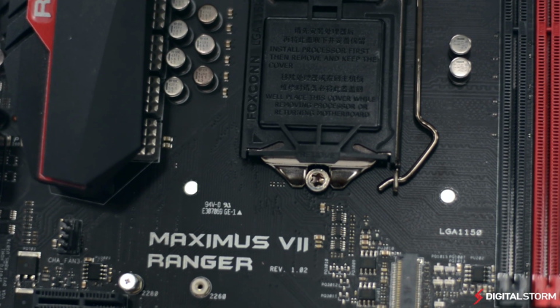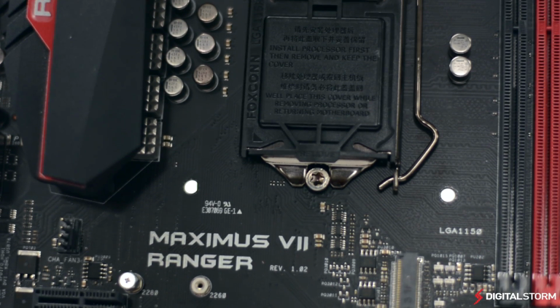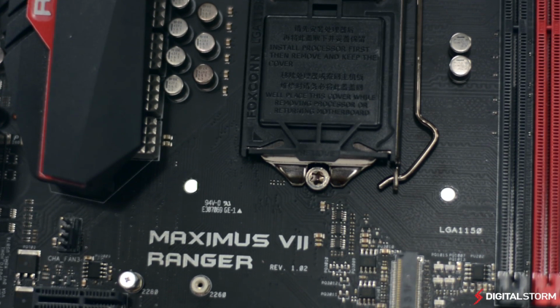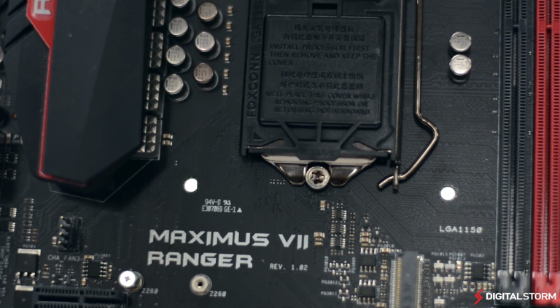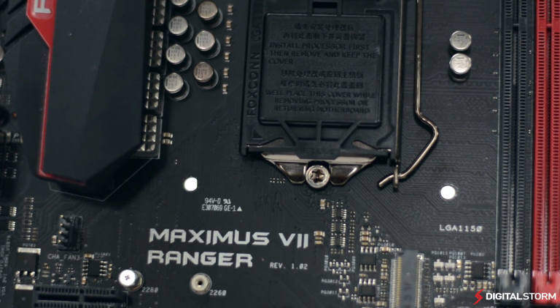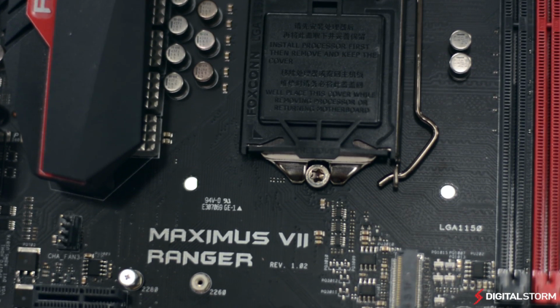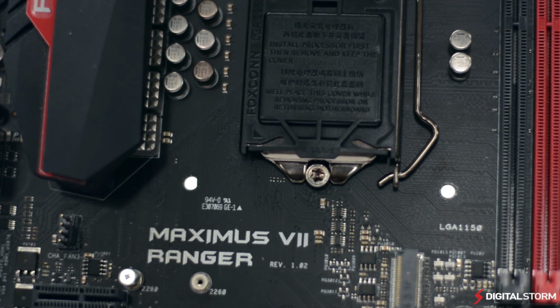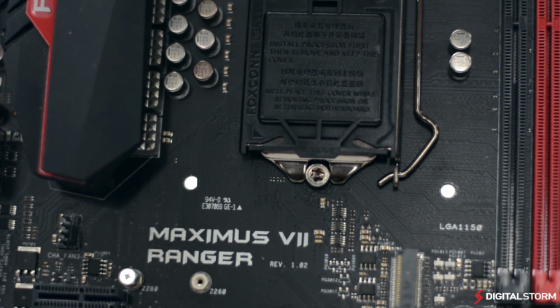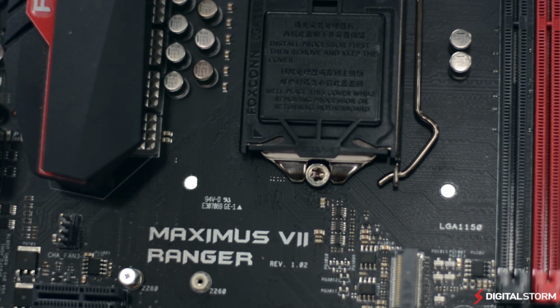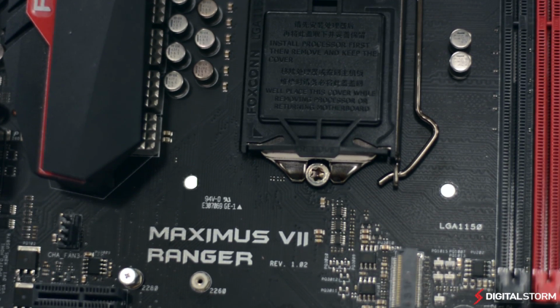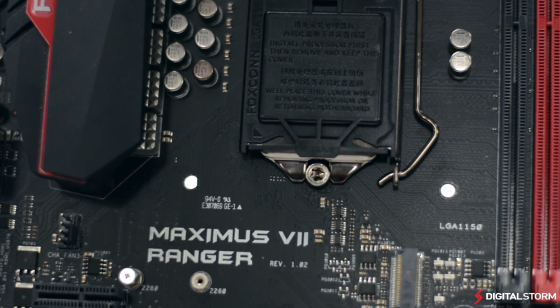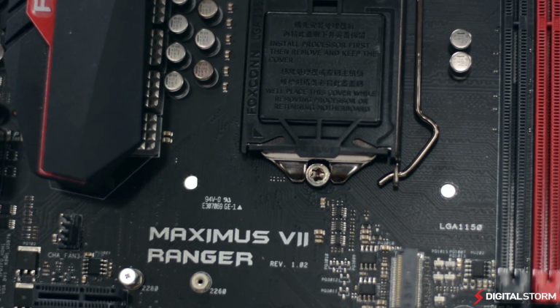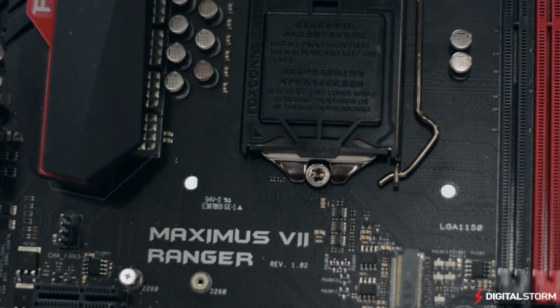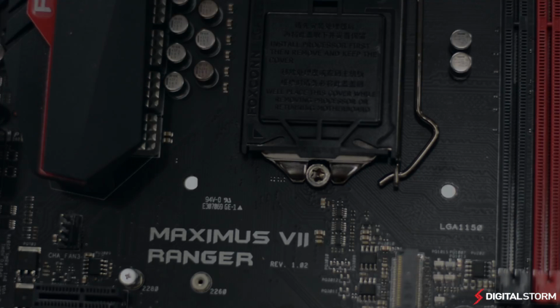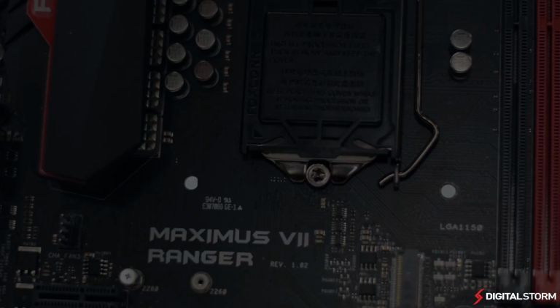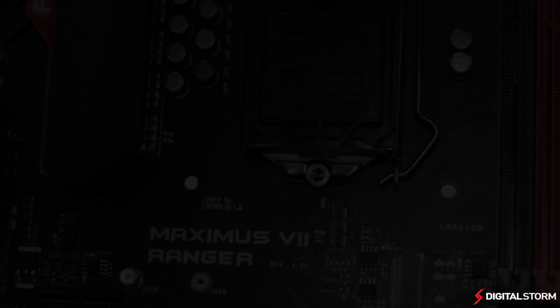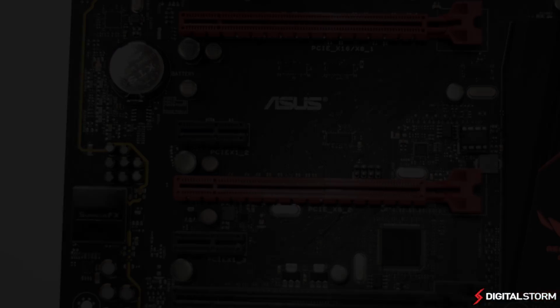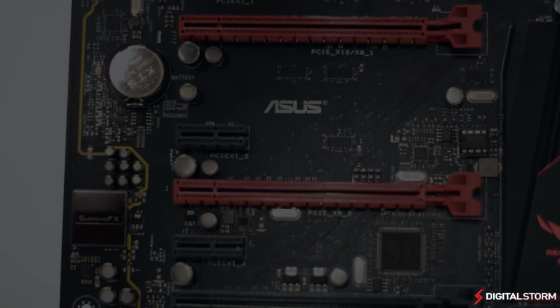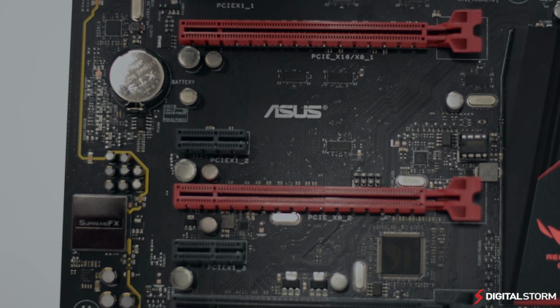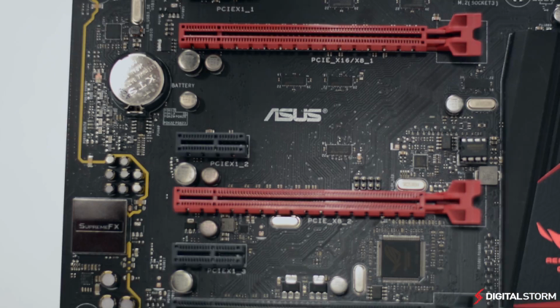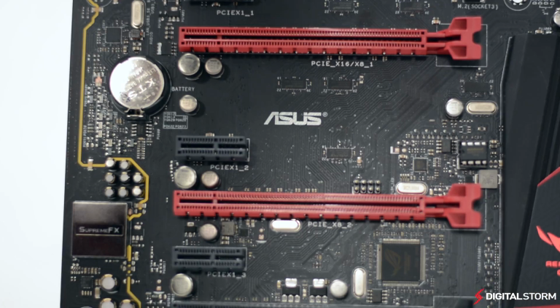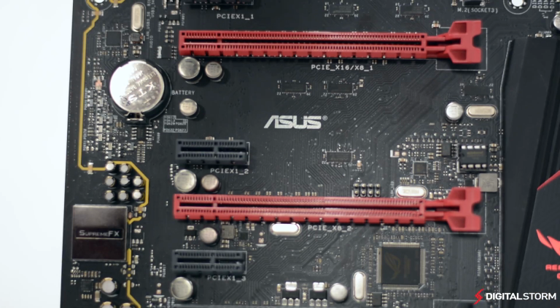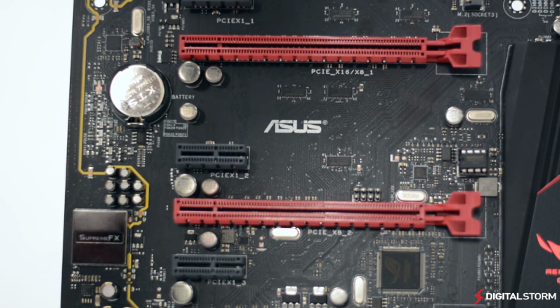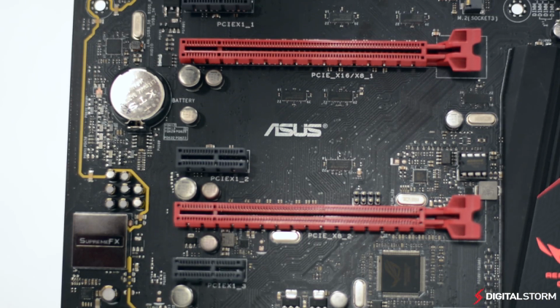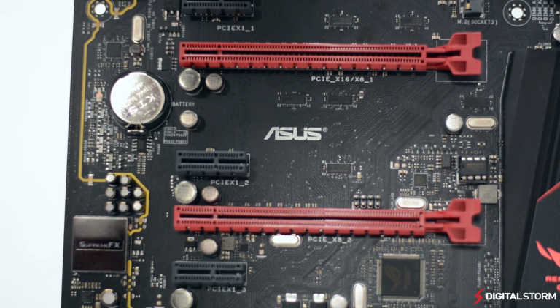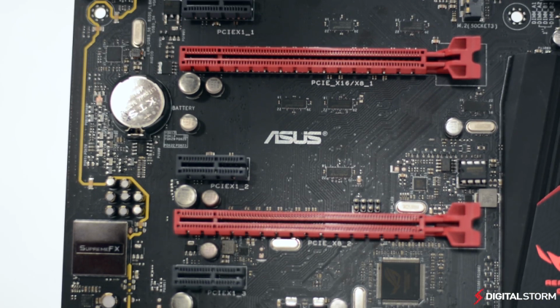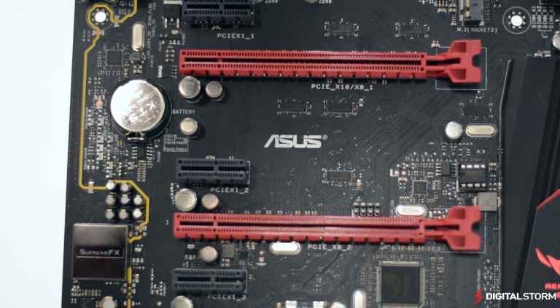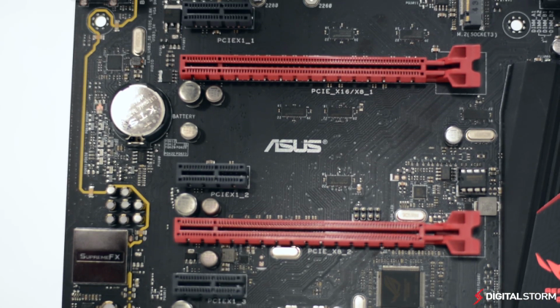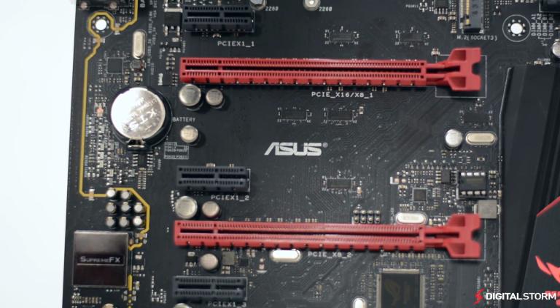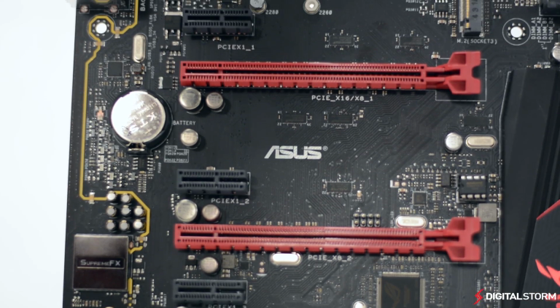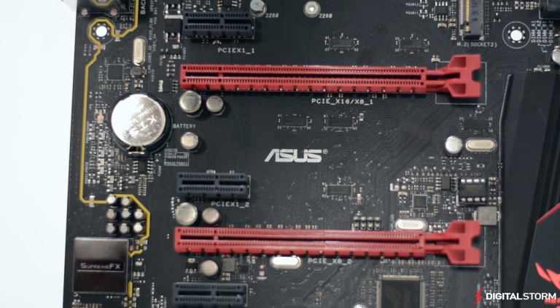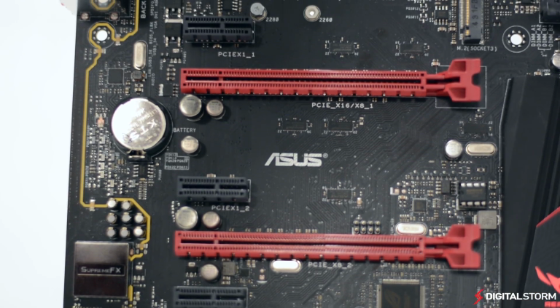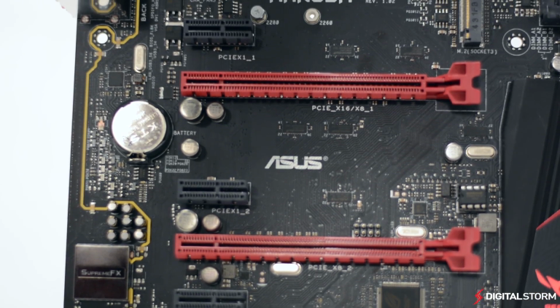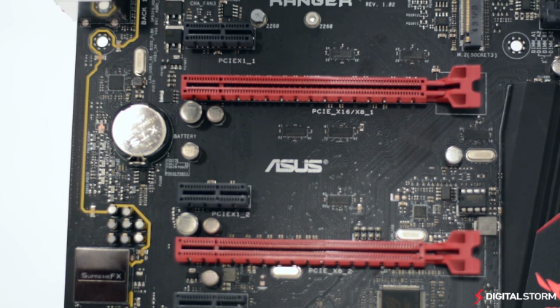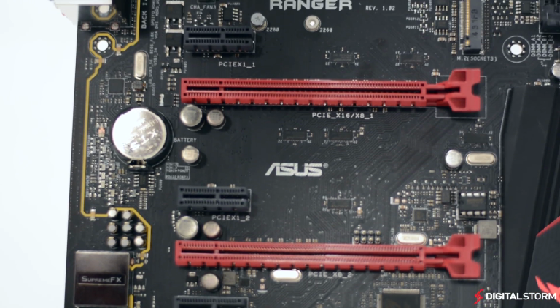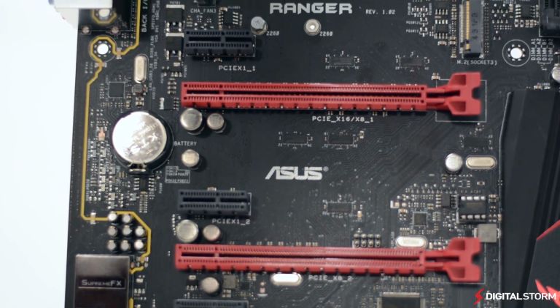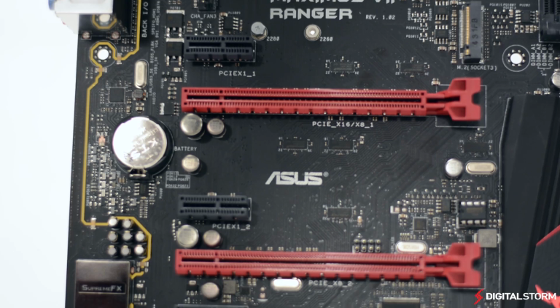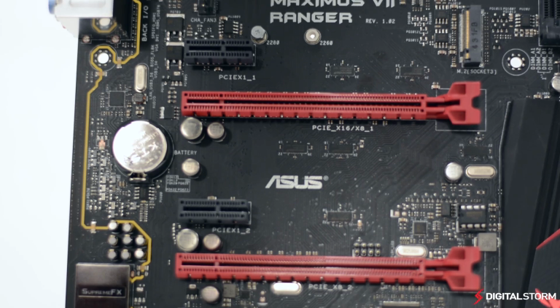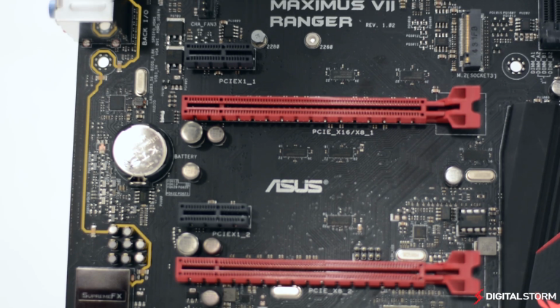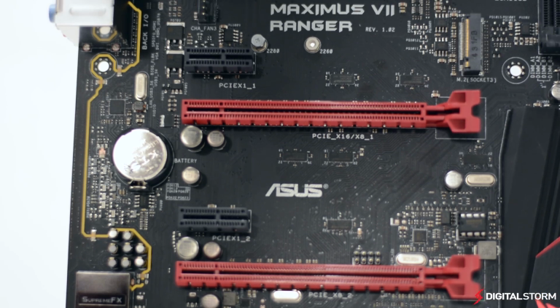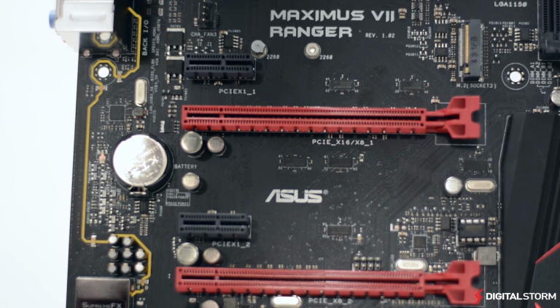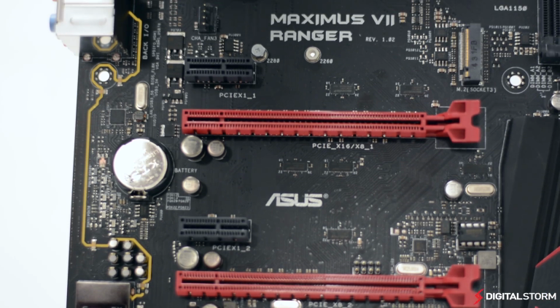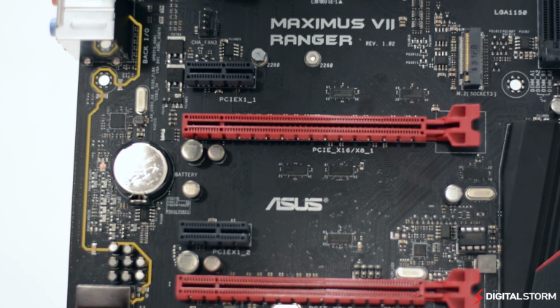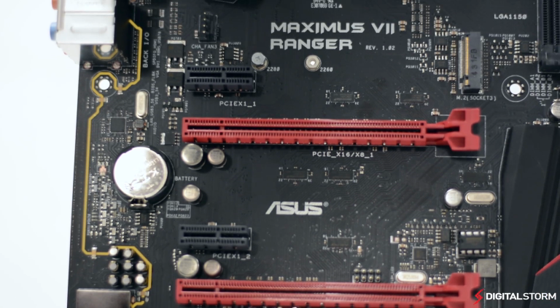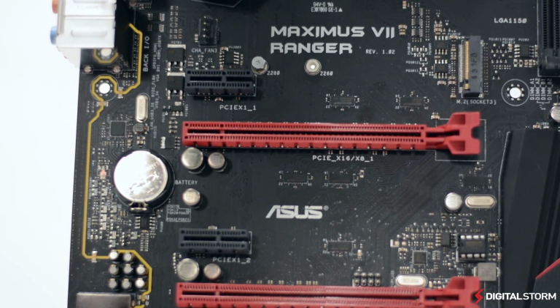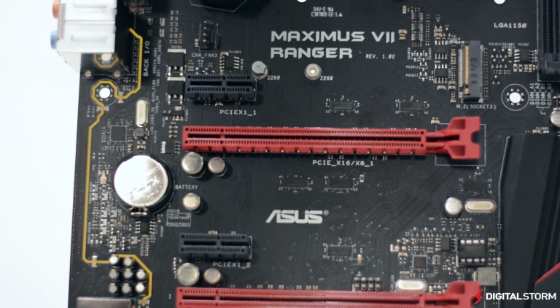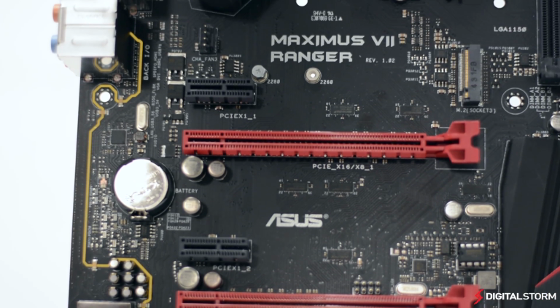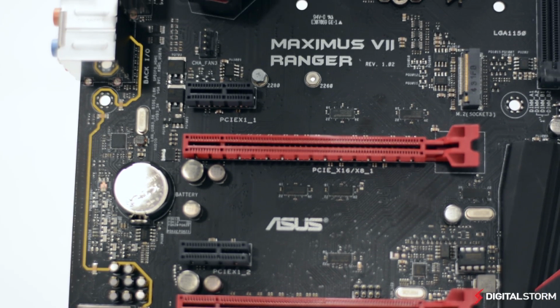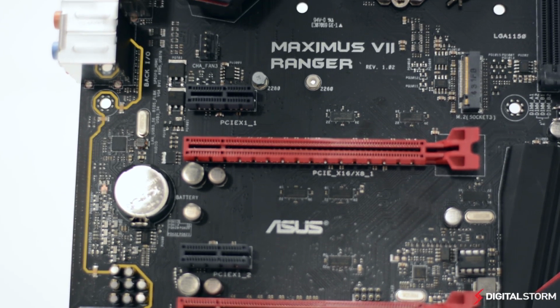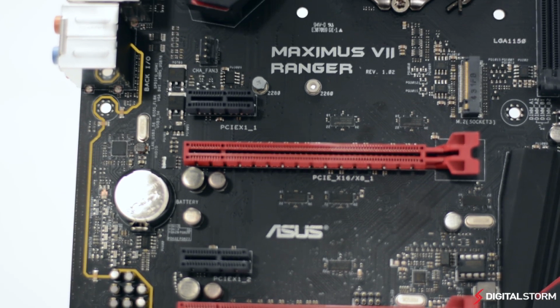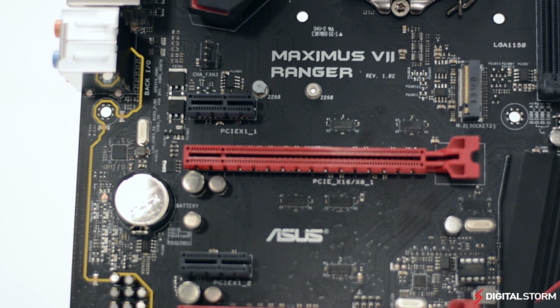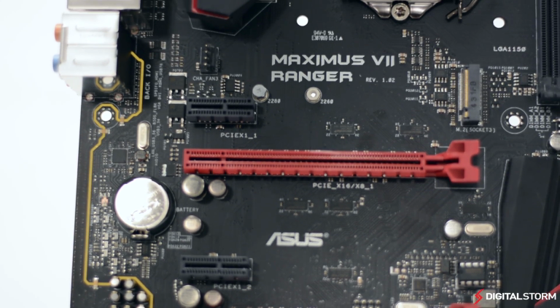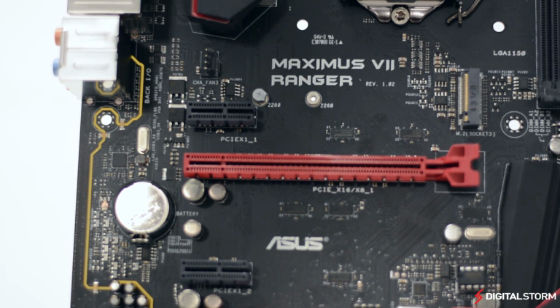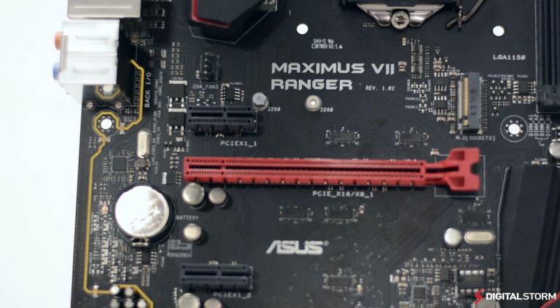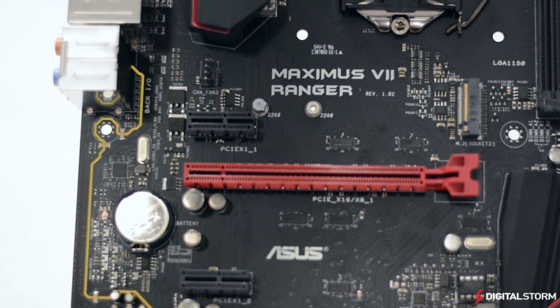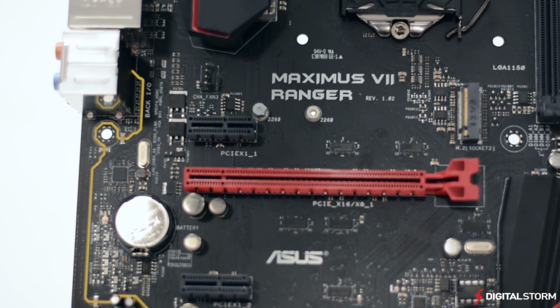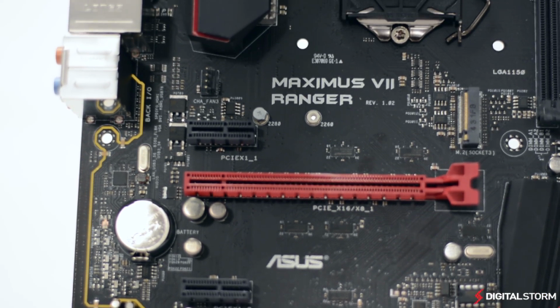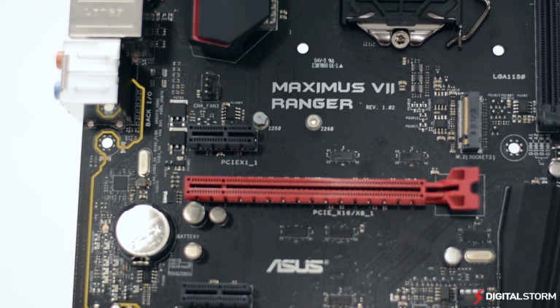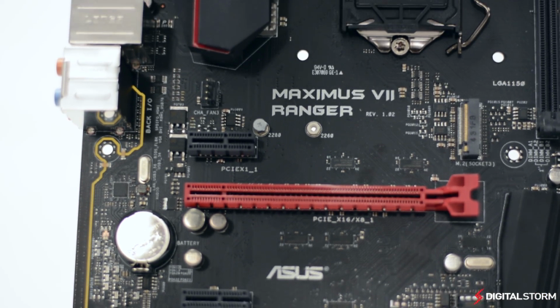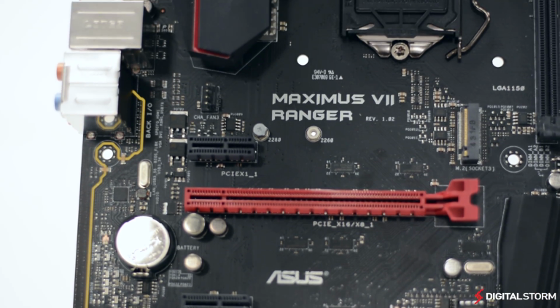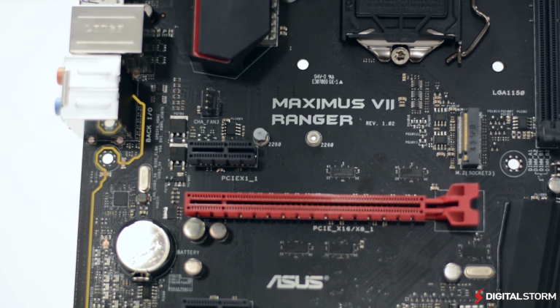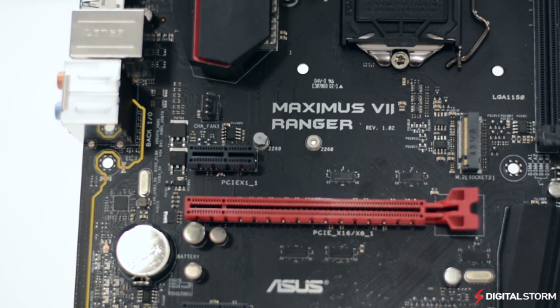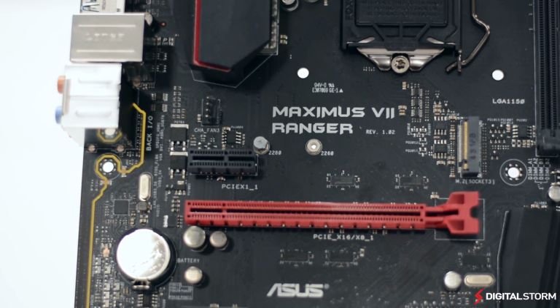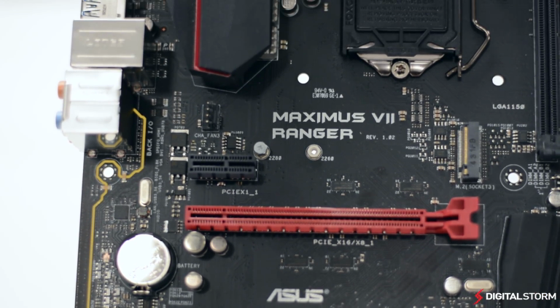For power delivery, the board uses new alloy chokes and 10K black metallic caps with their Xtreme Engine Digi 3 Plus design.